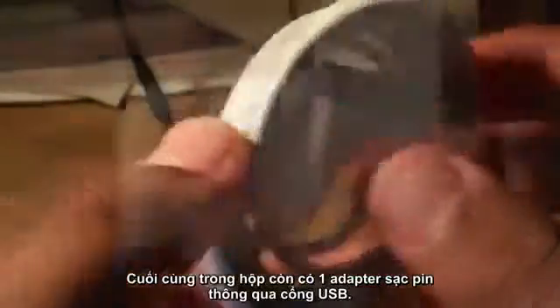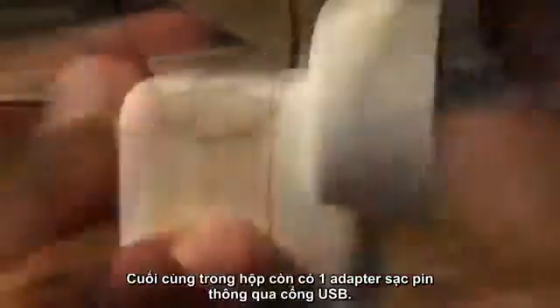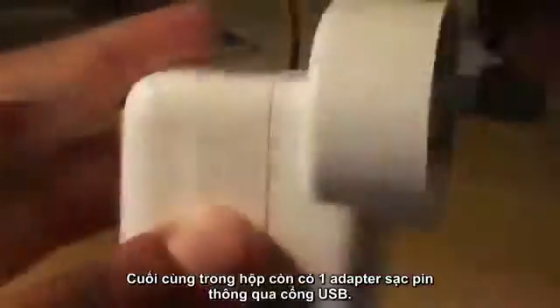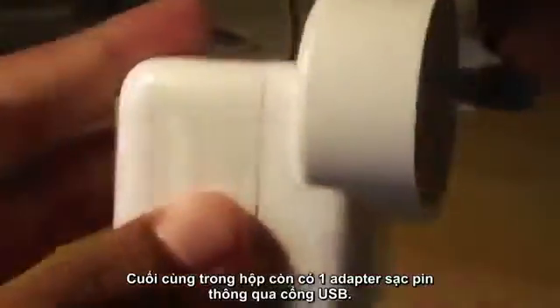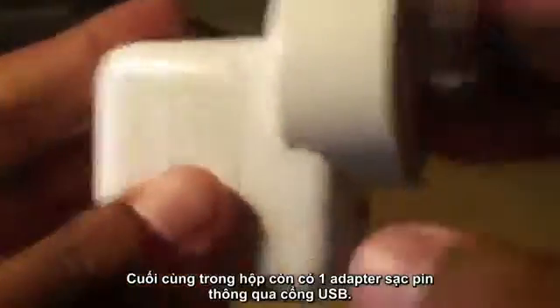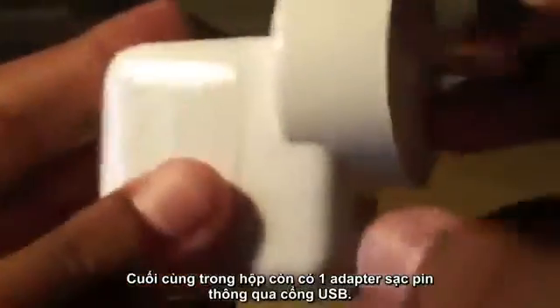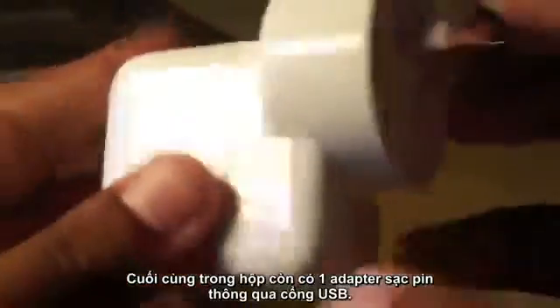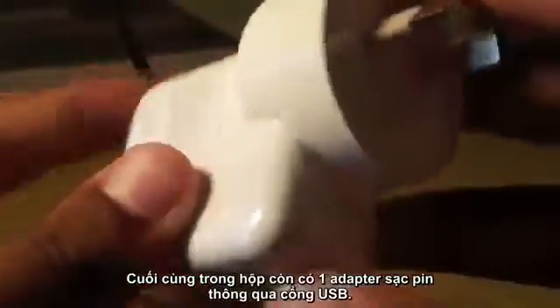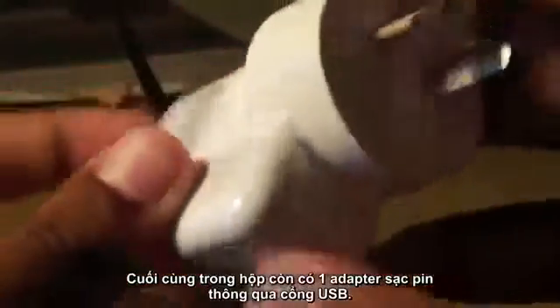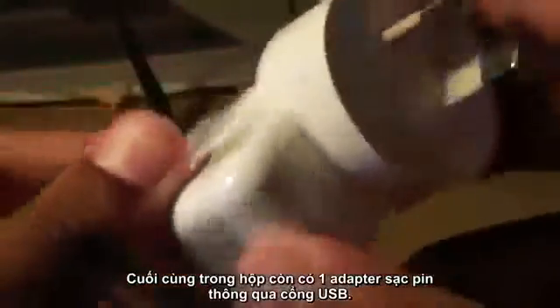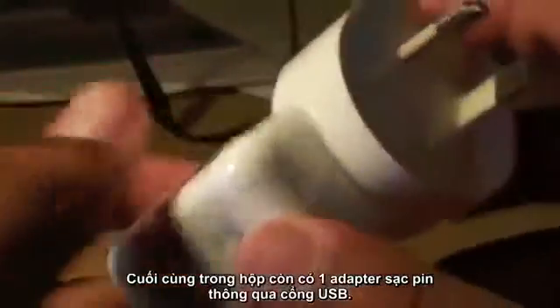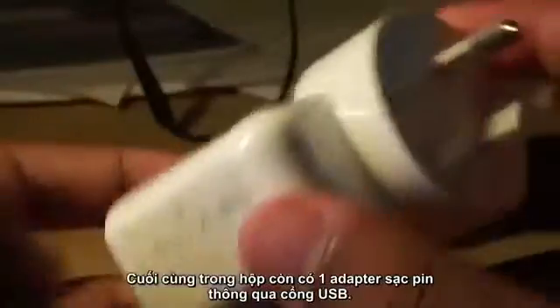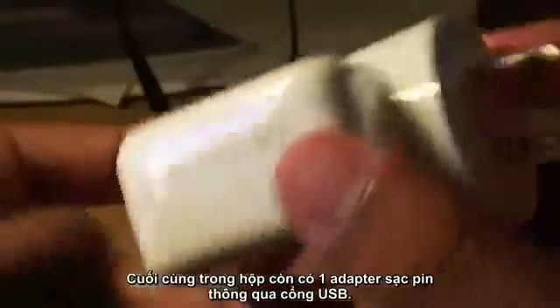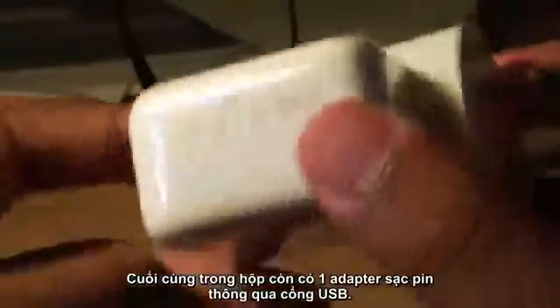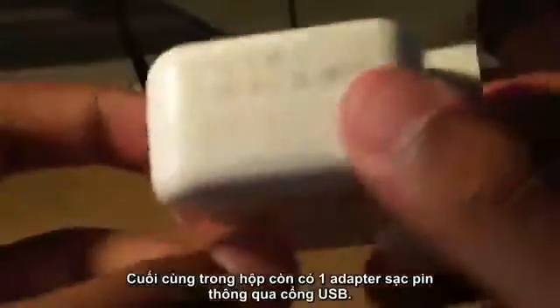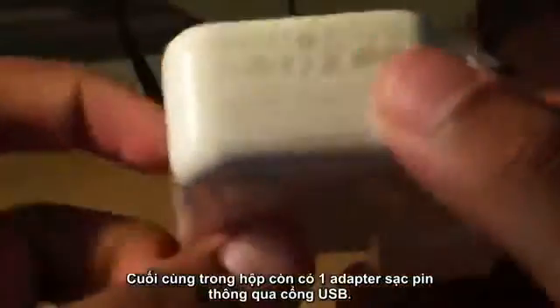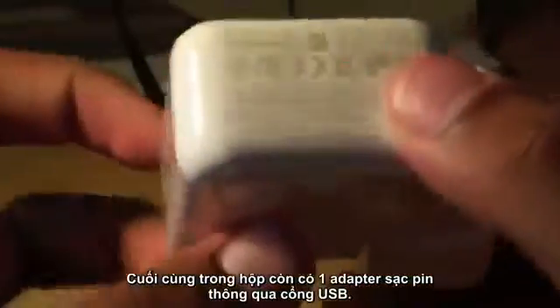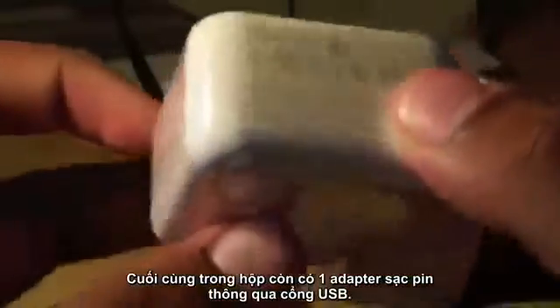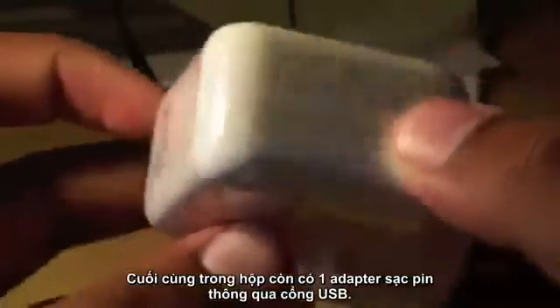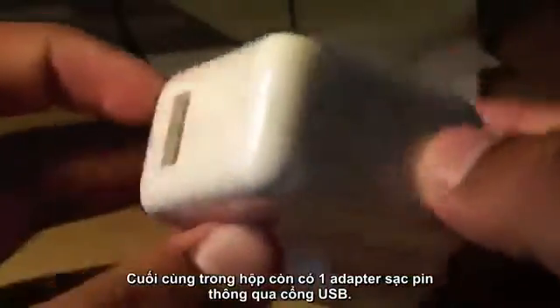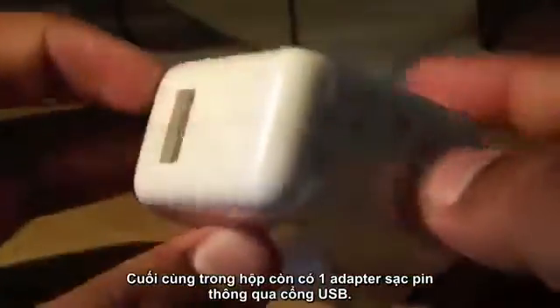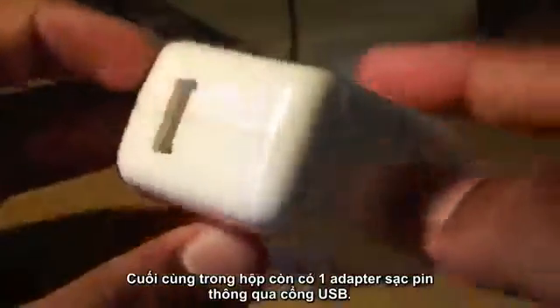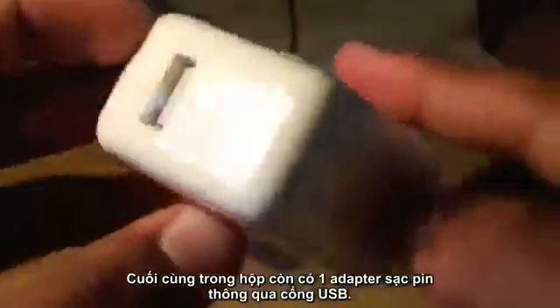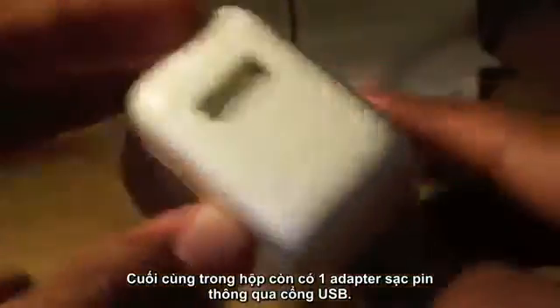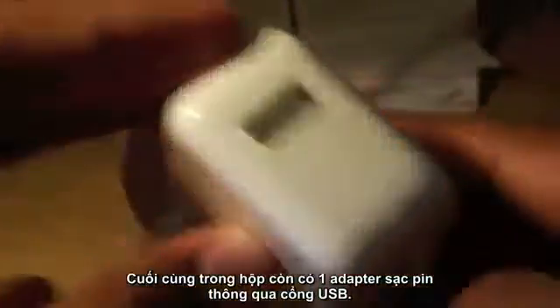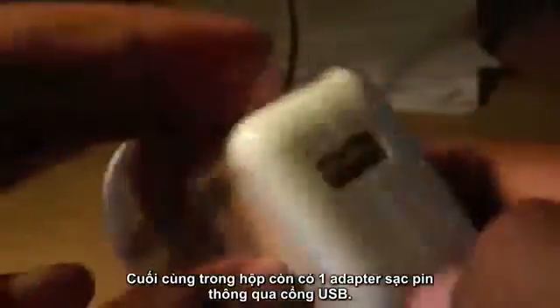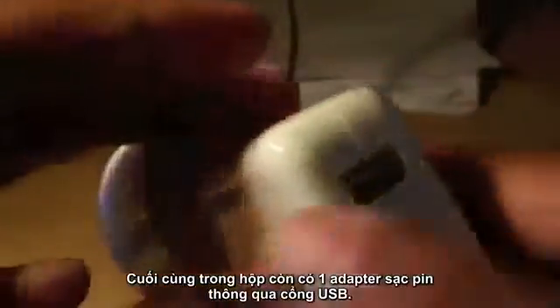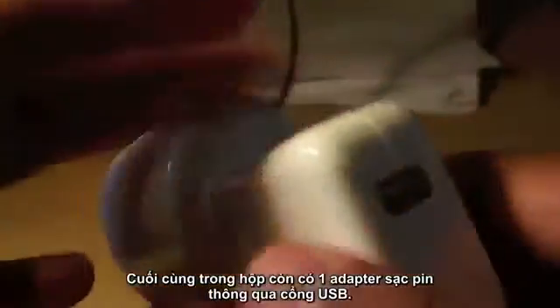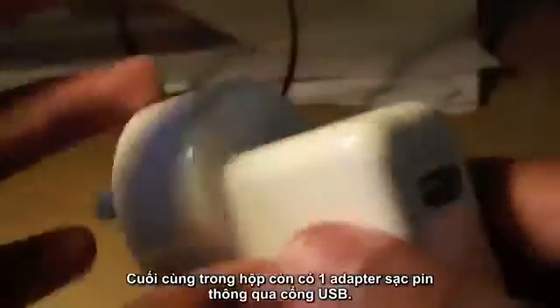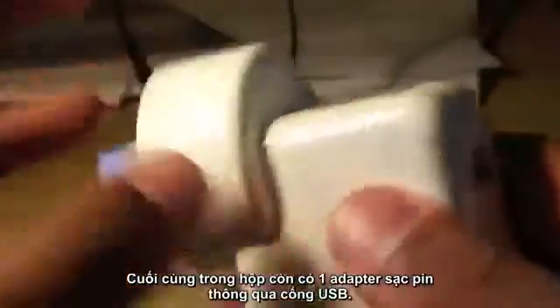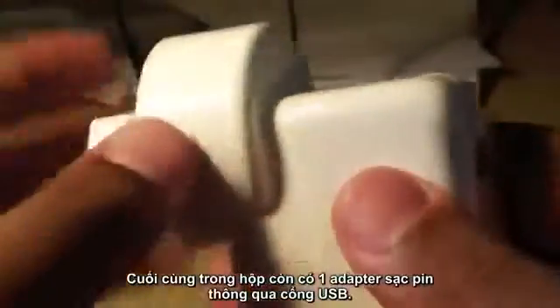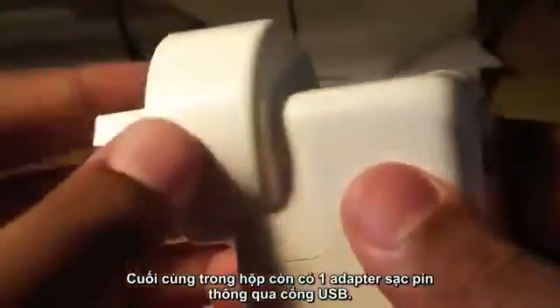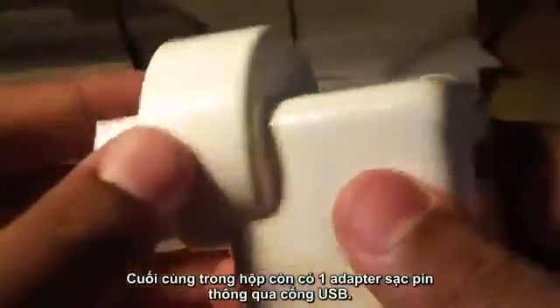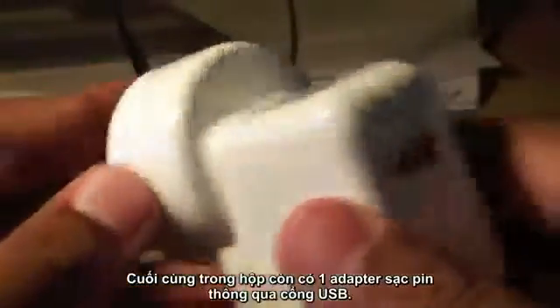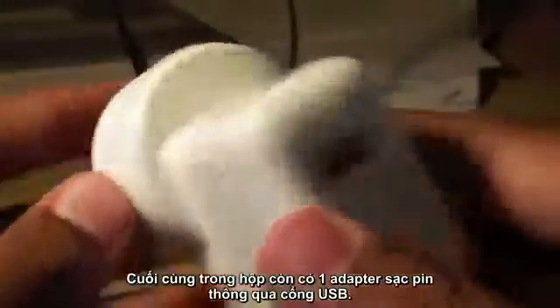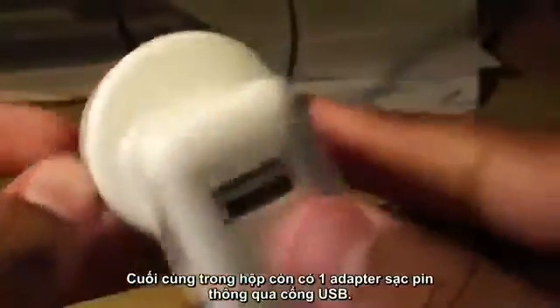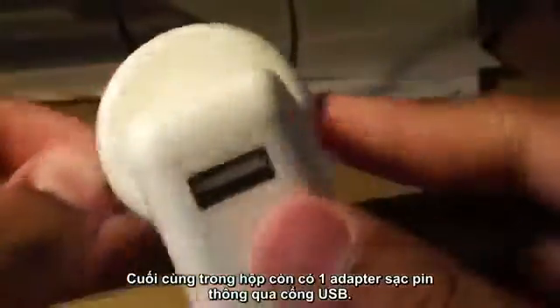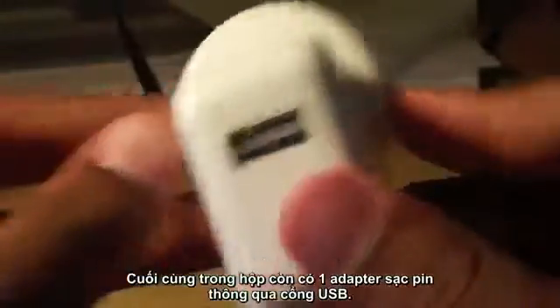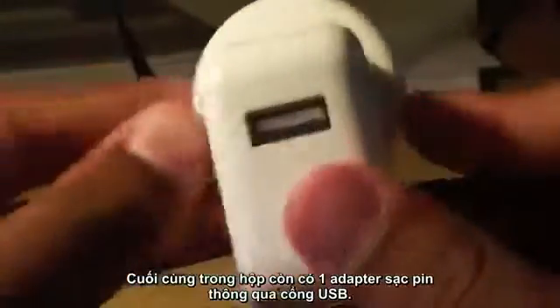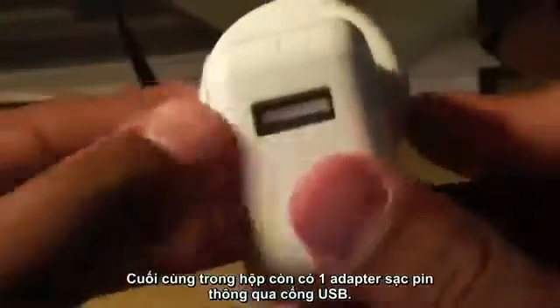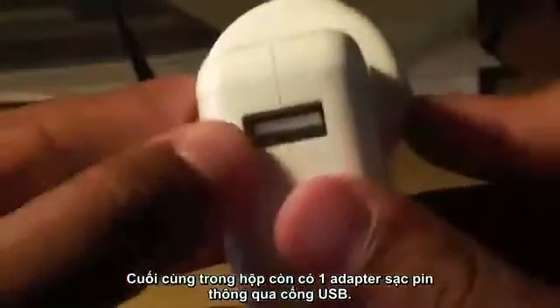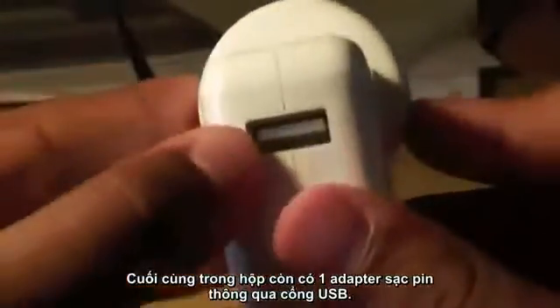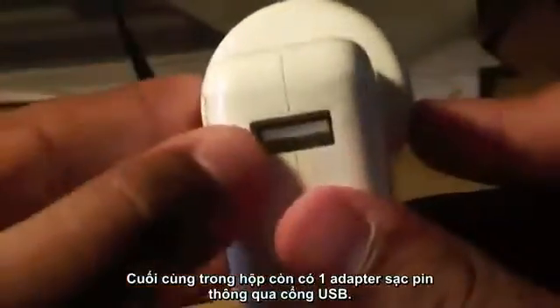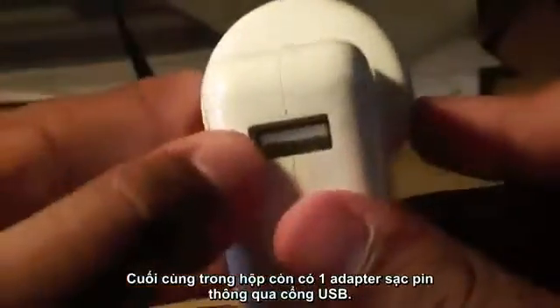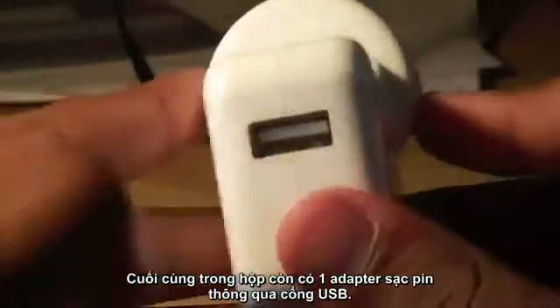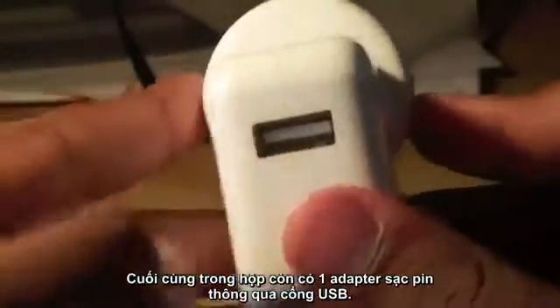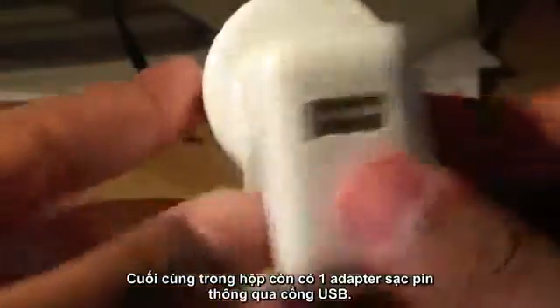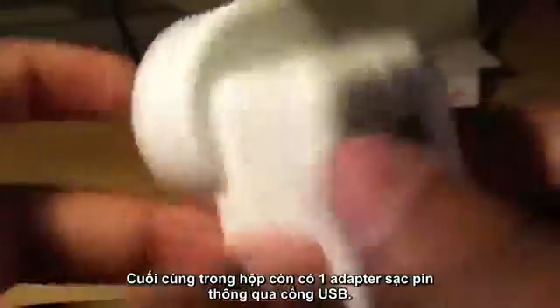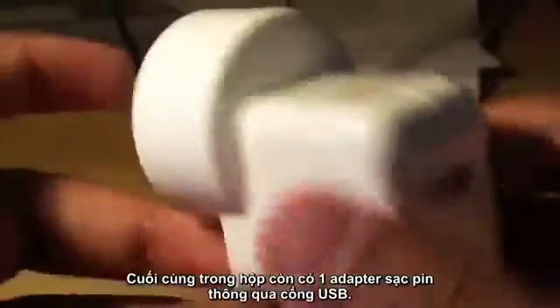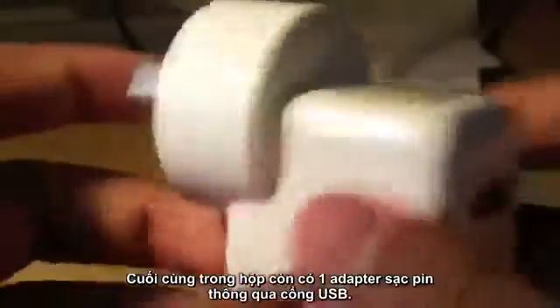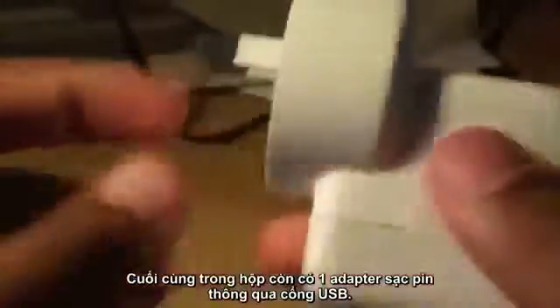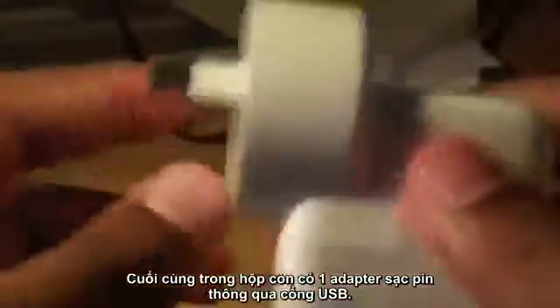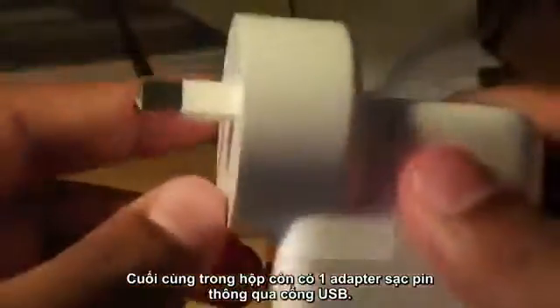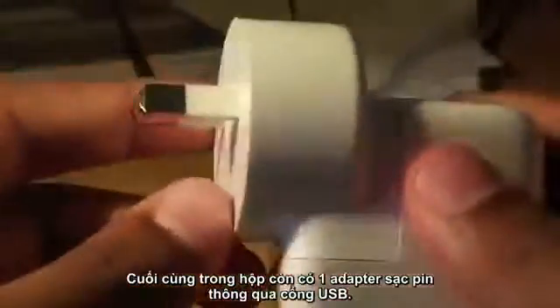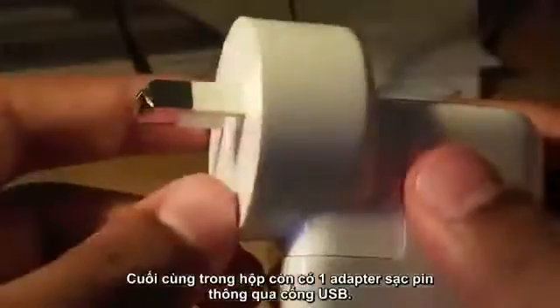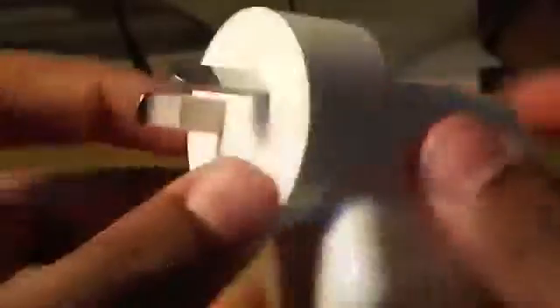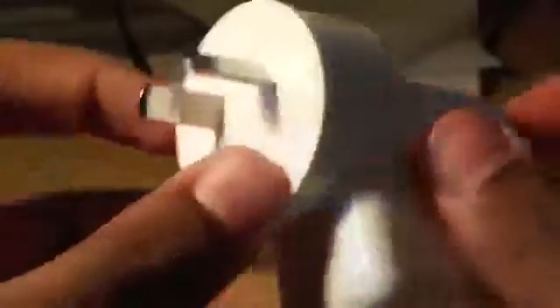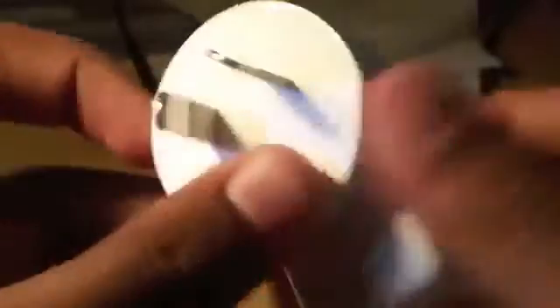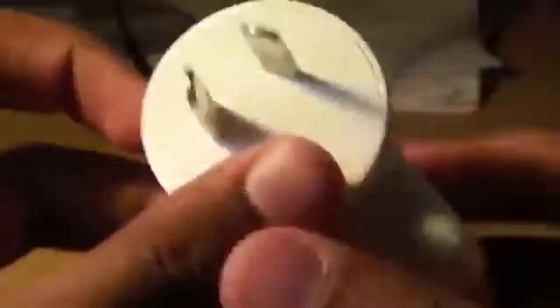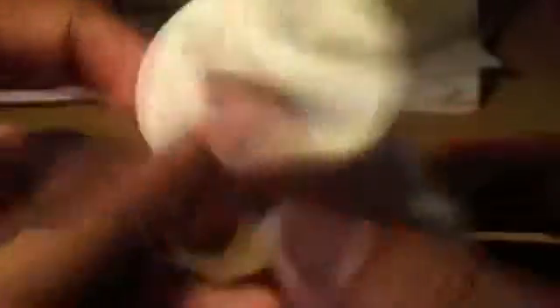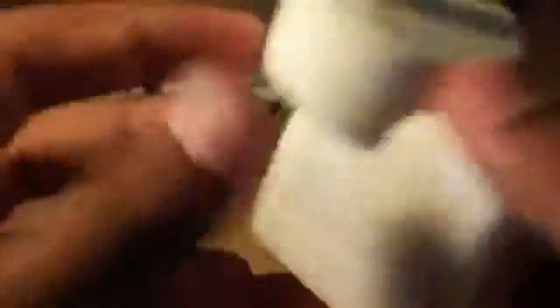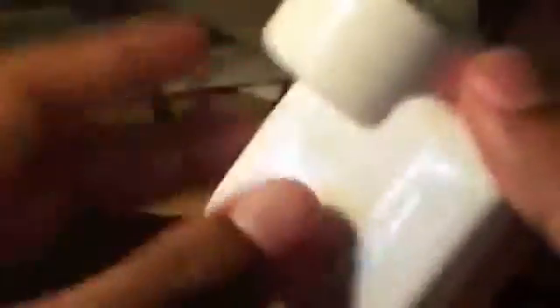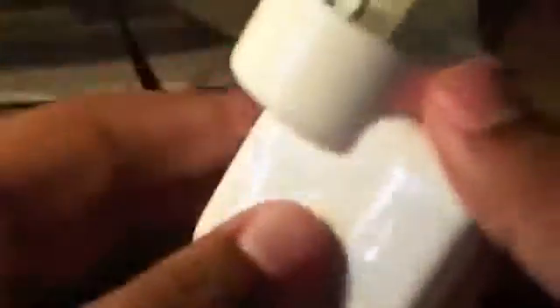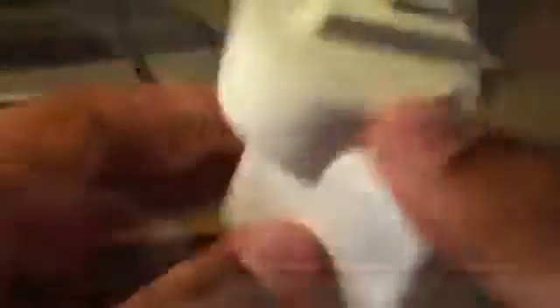And lastly, included in the box is the Apple wall adapter — you can just plug in your USB right there and charge your iPhone.